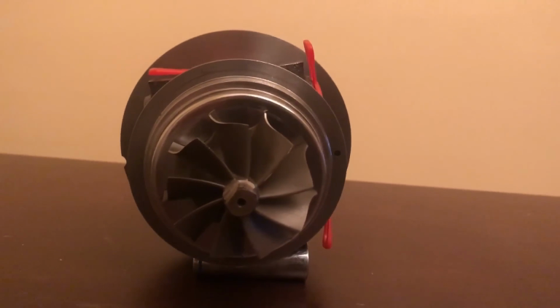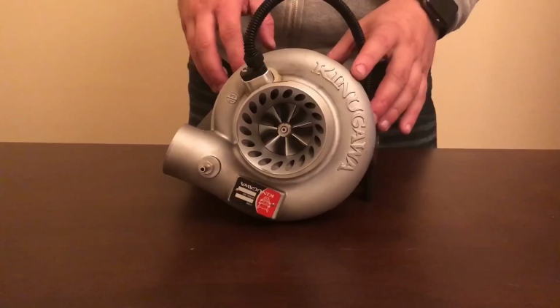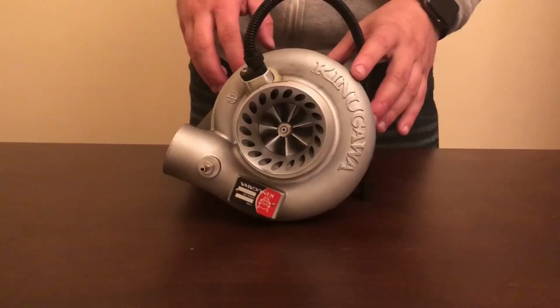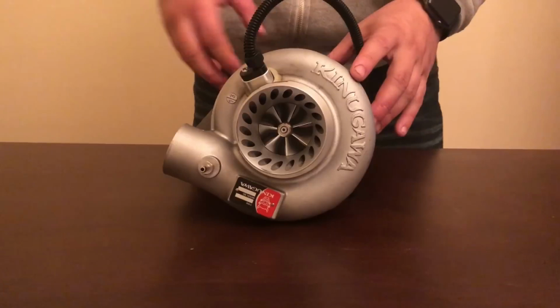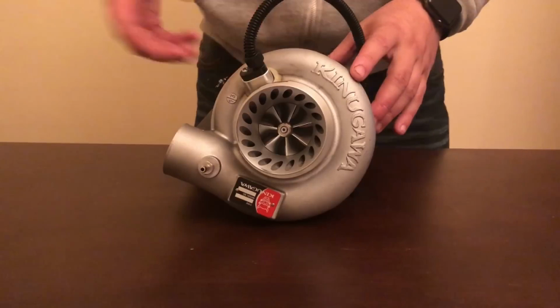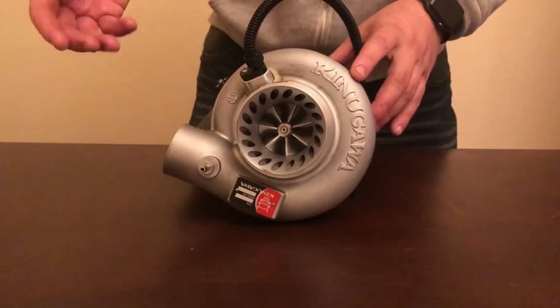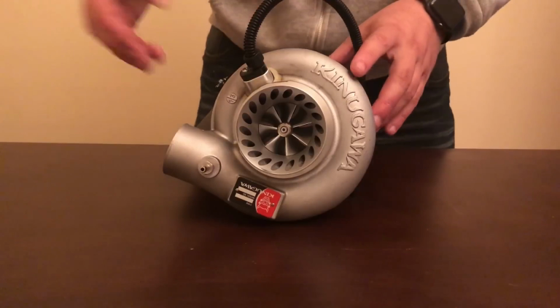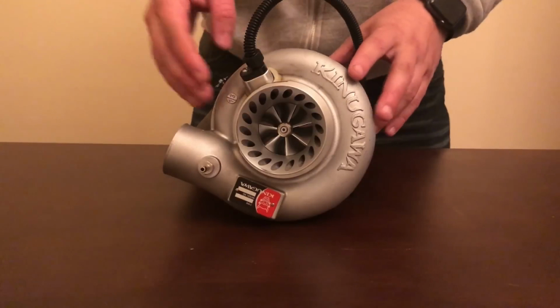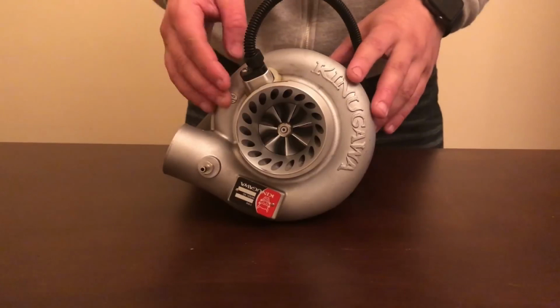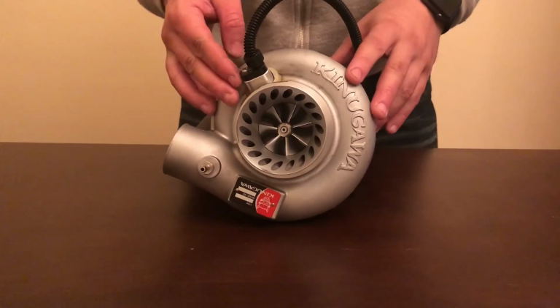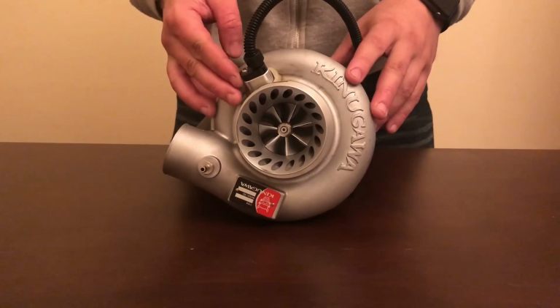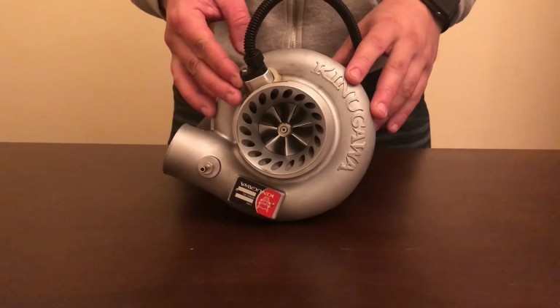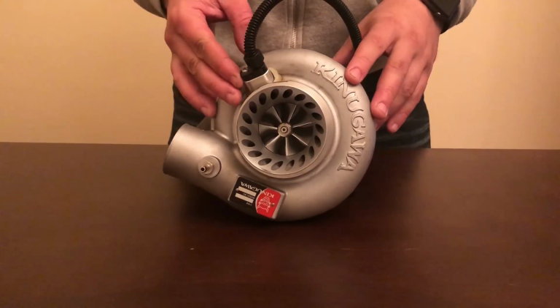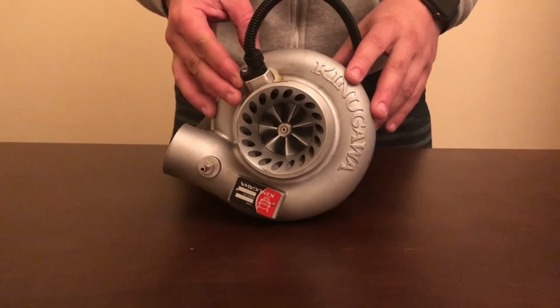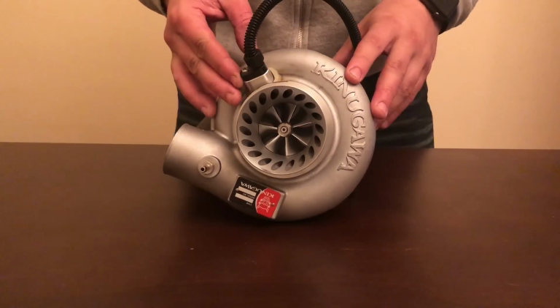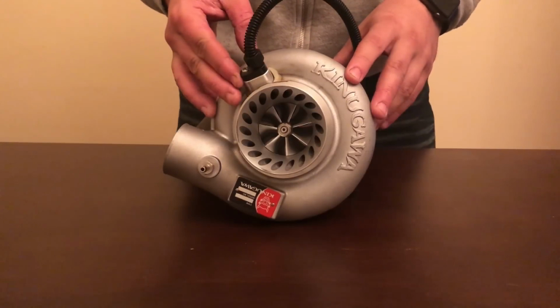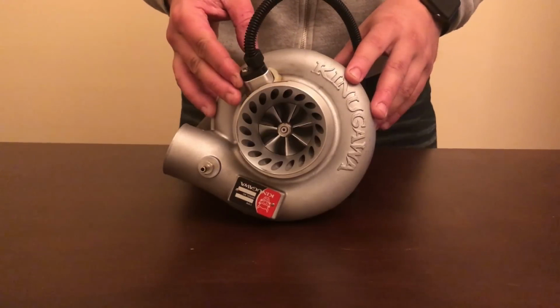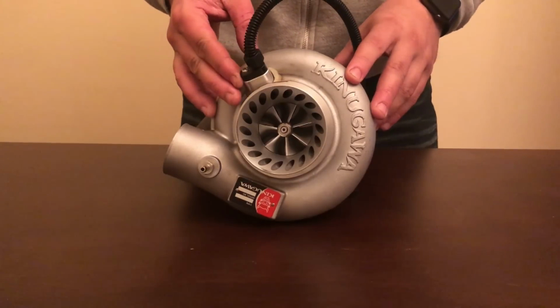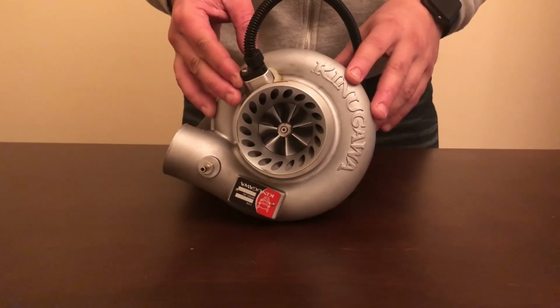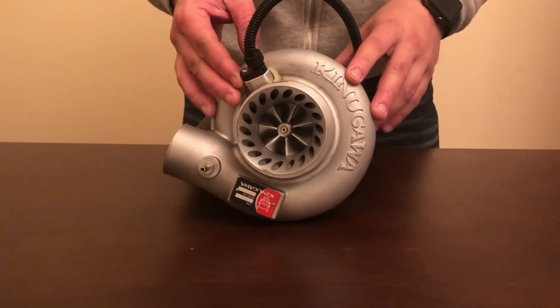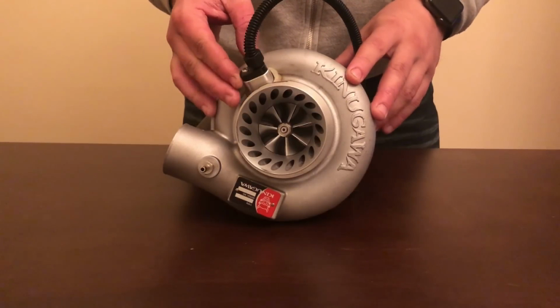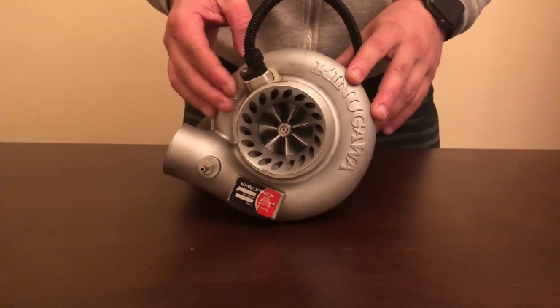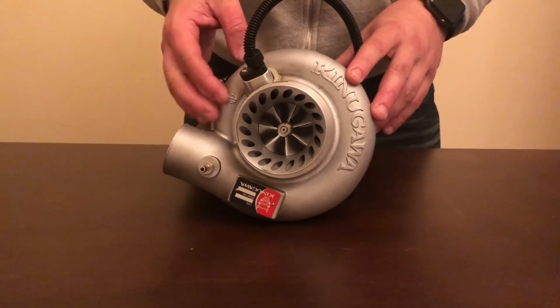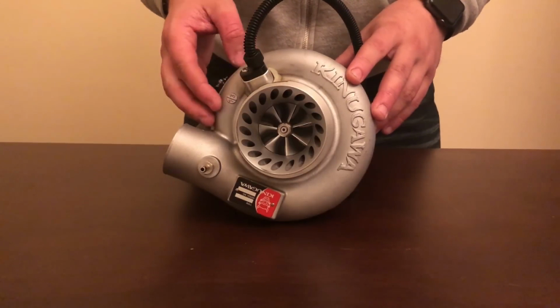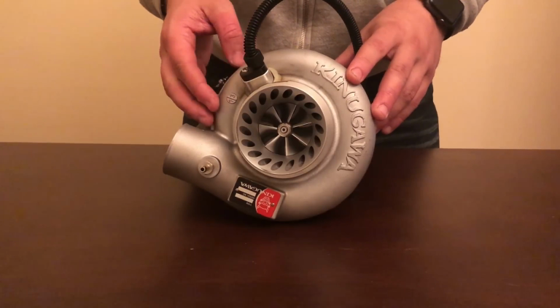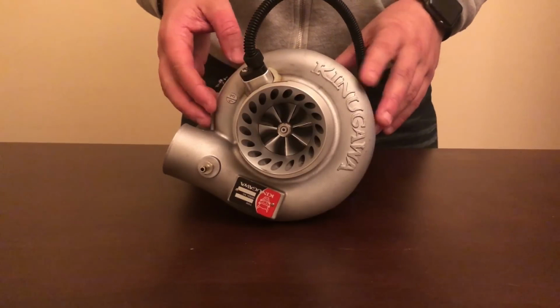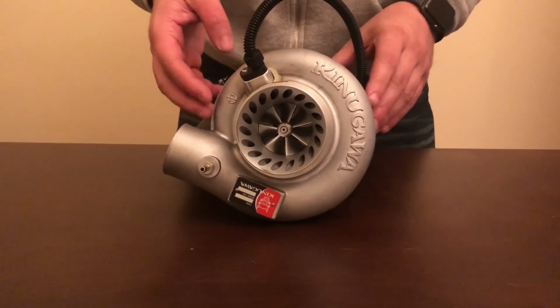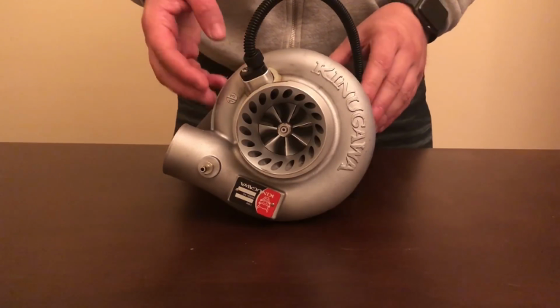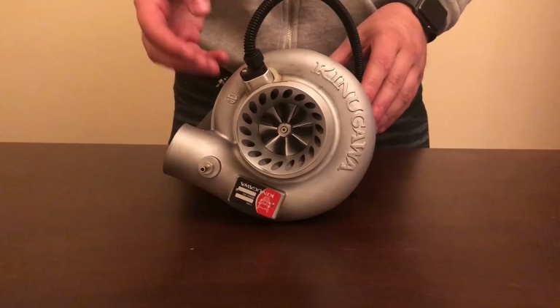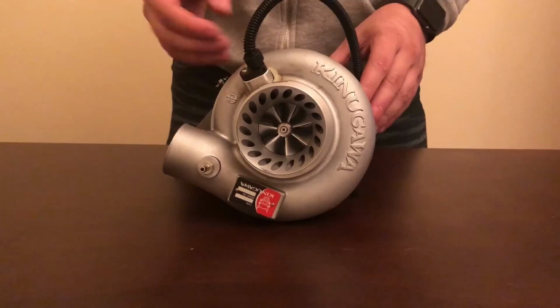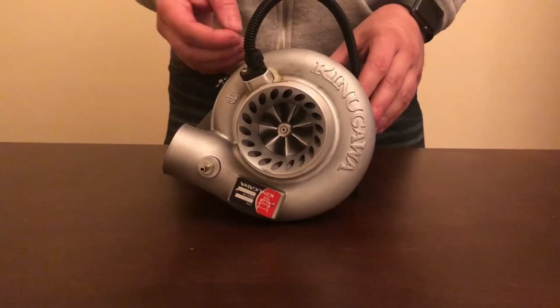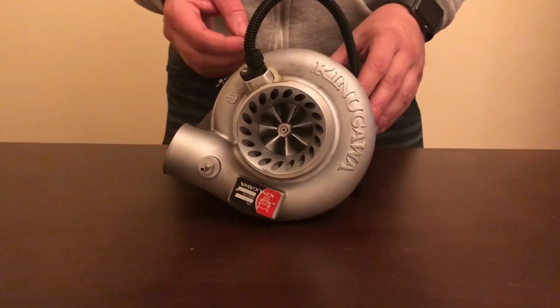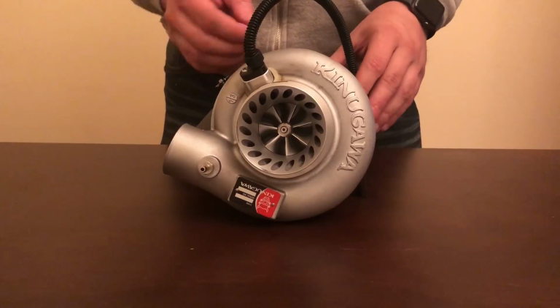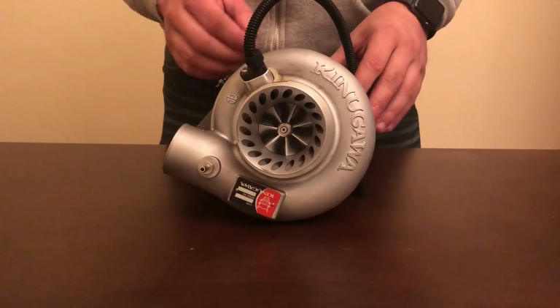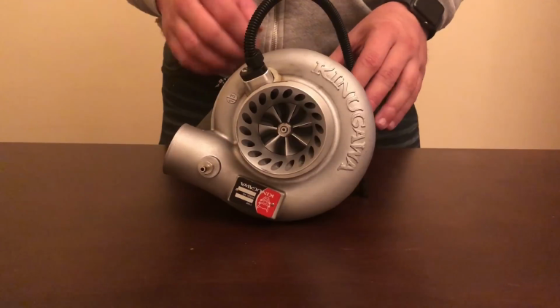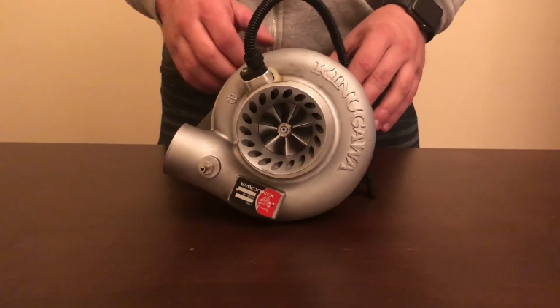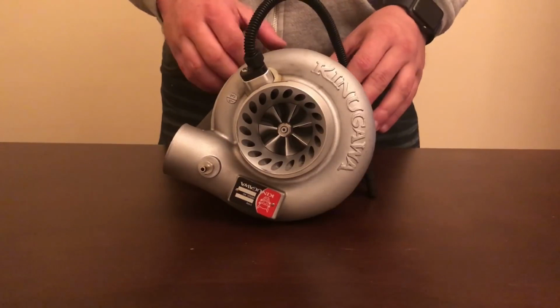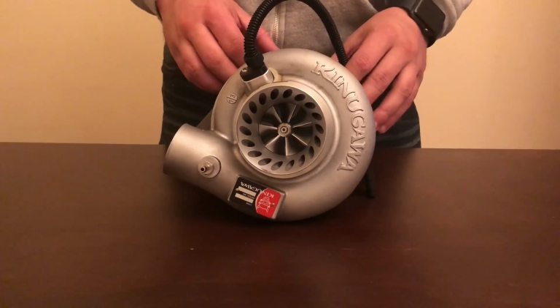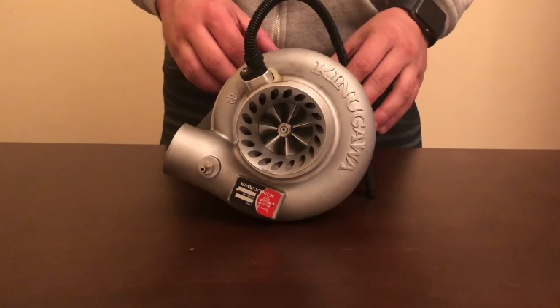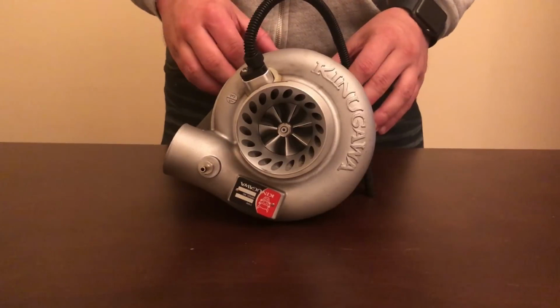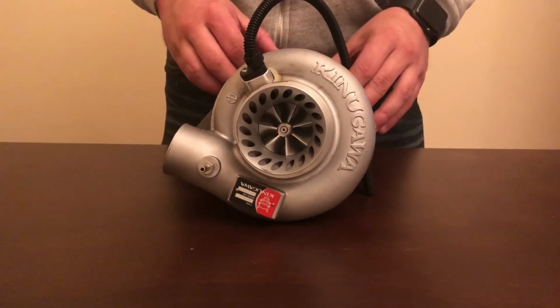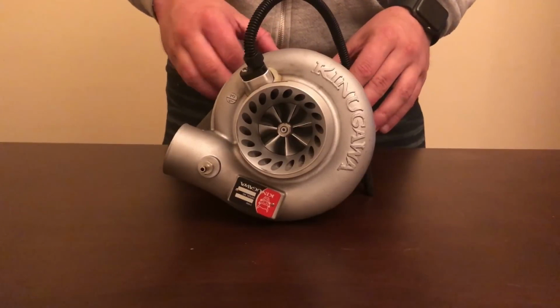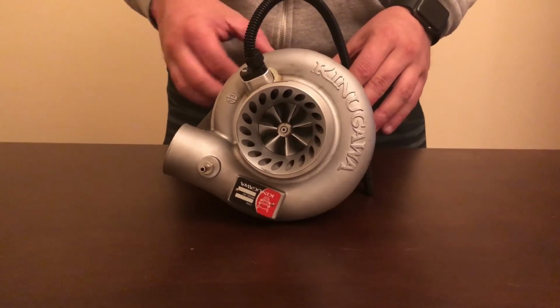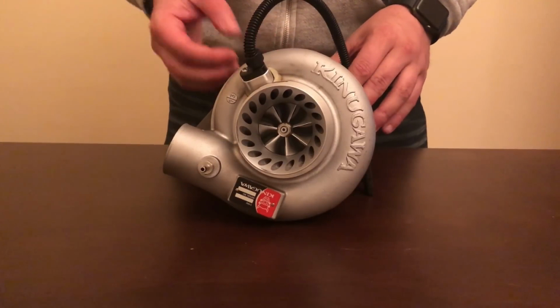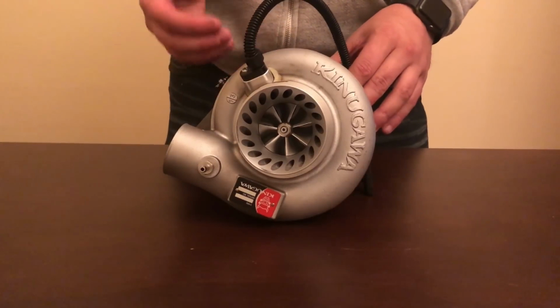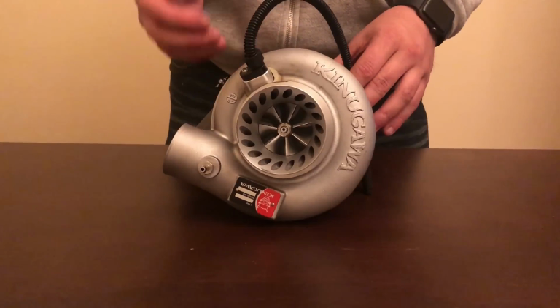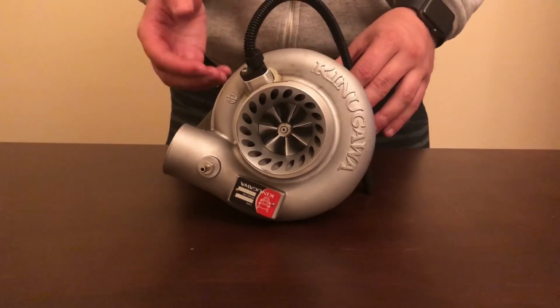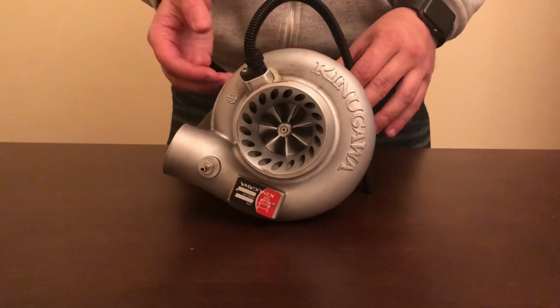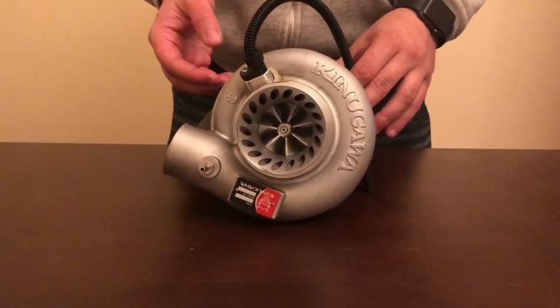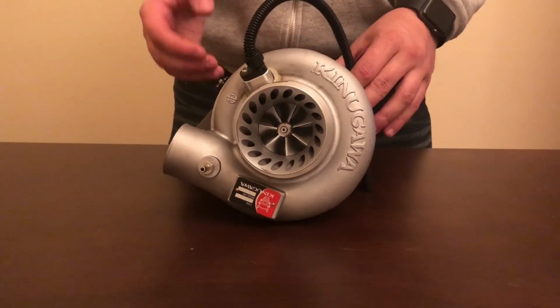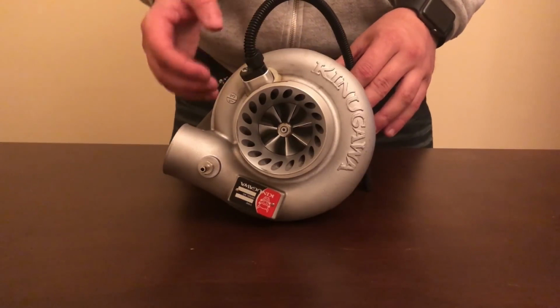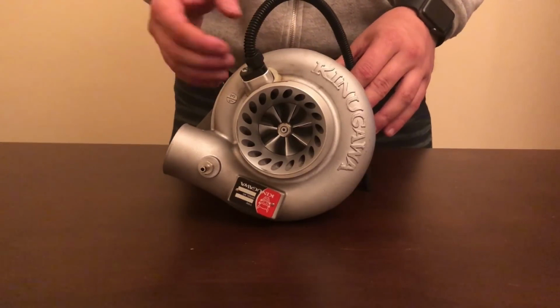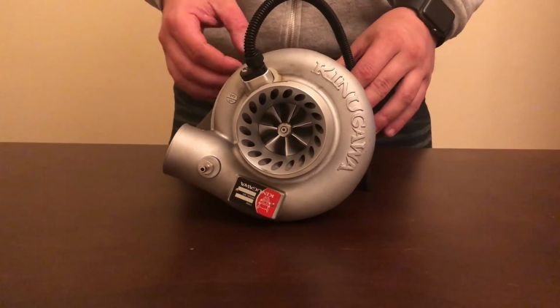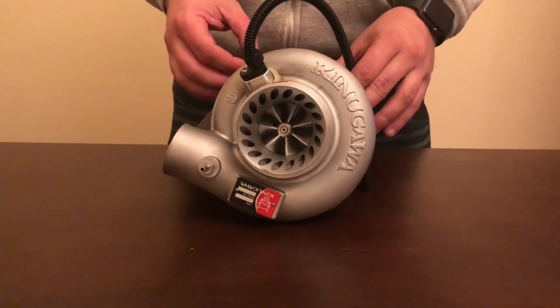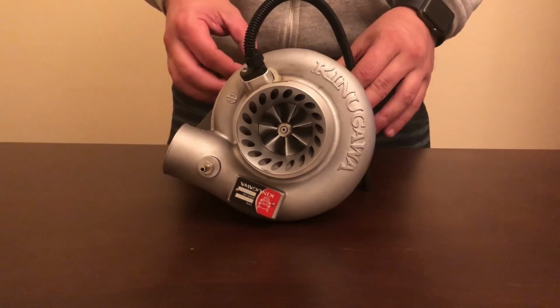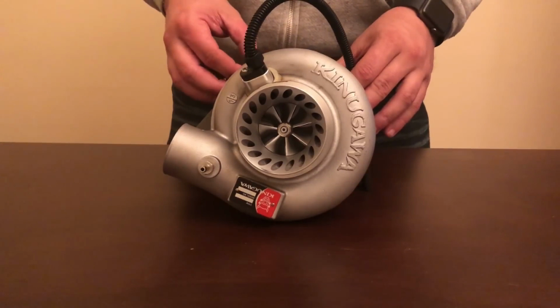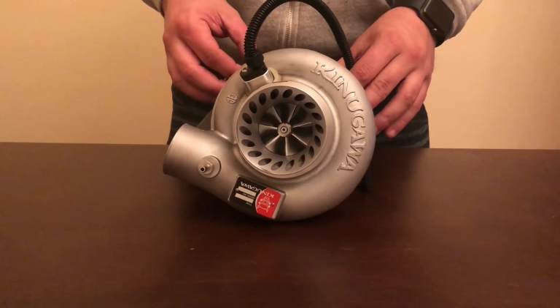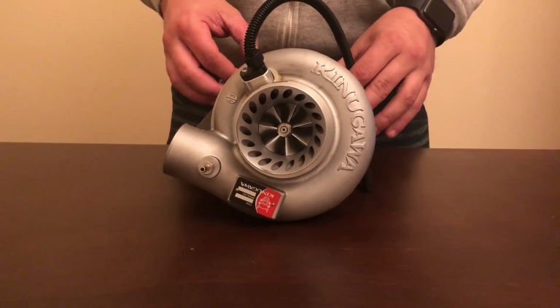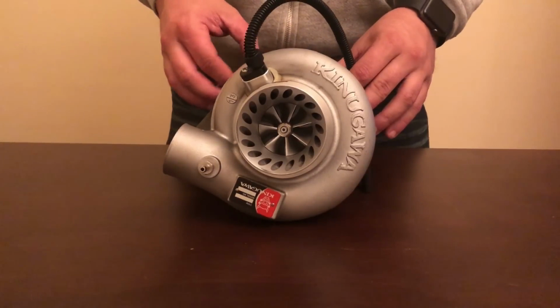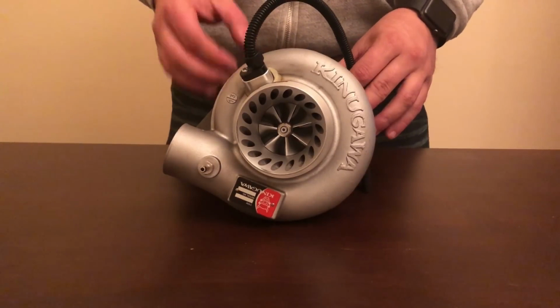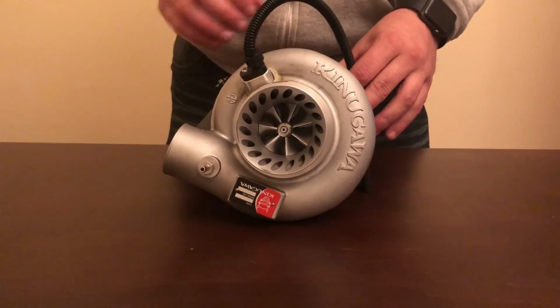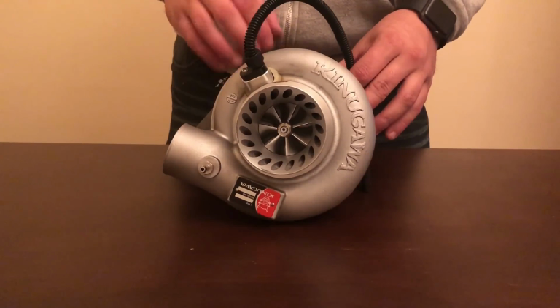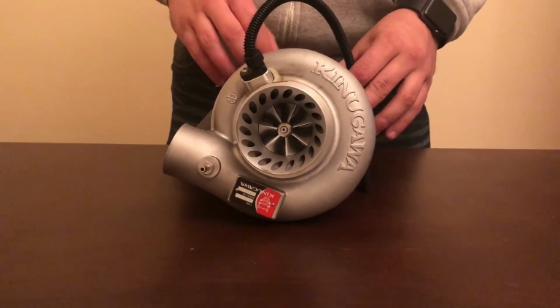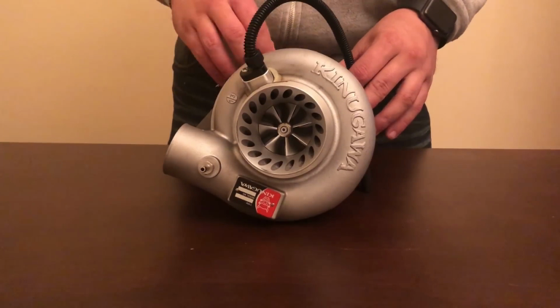On the front compressor housing of this turbo you'll see a turbo speed sensor, which we'll be showing you in more depth on the dyno.